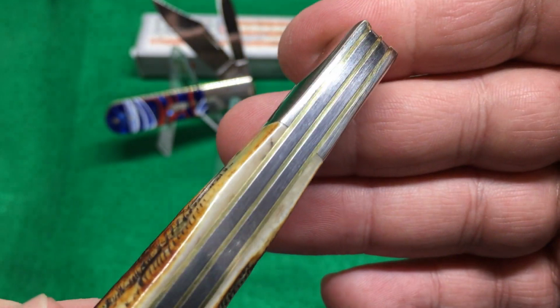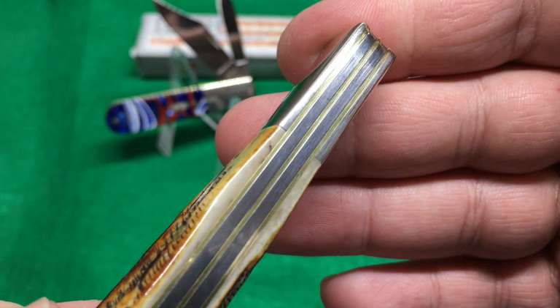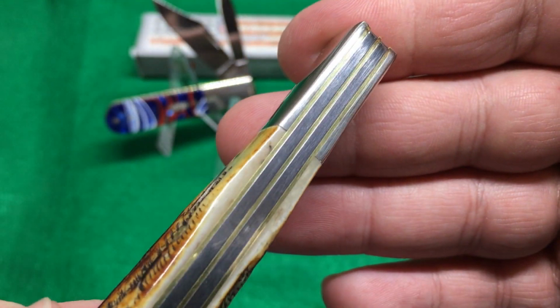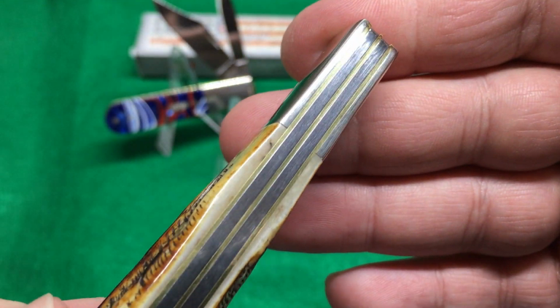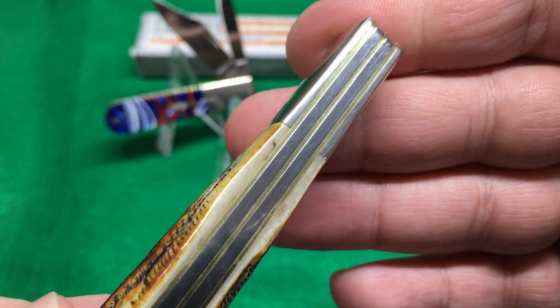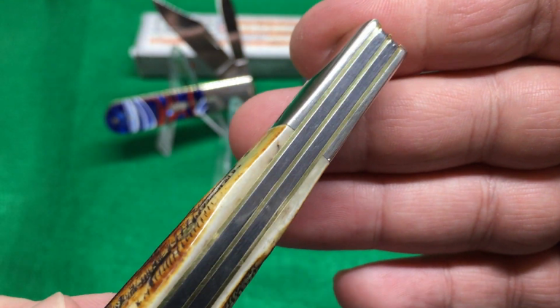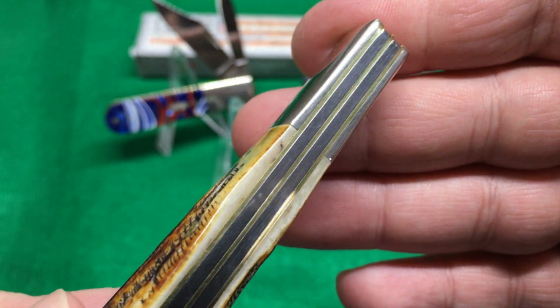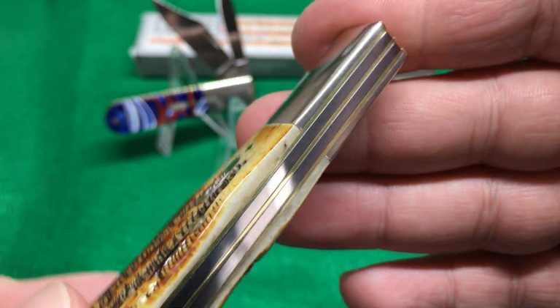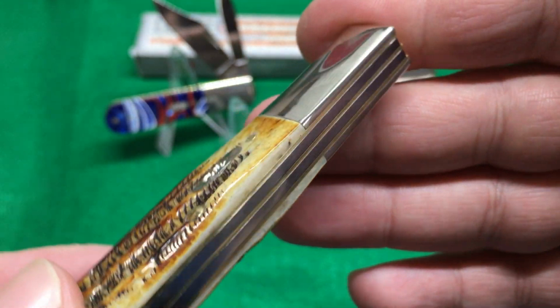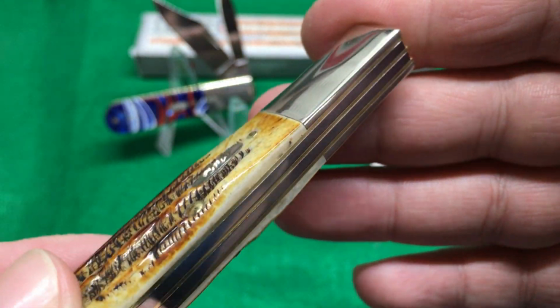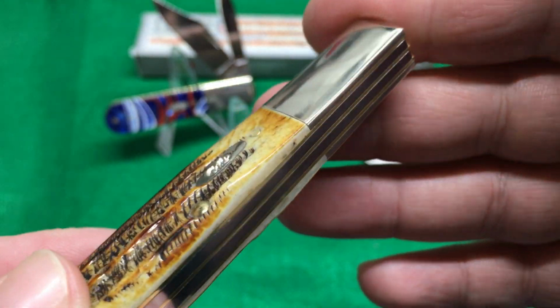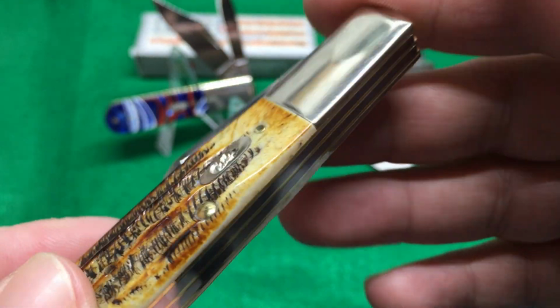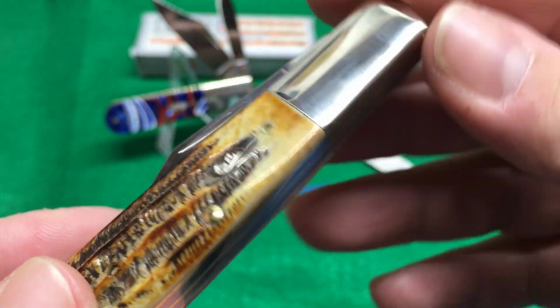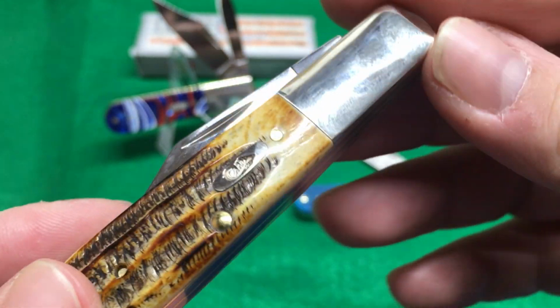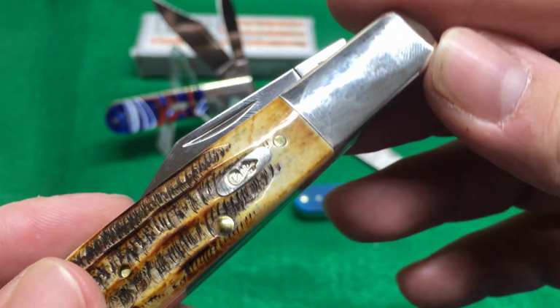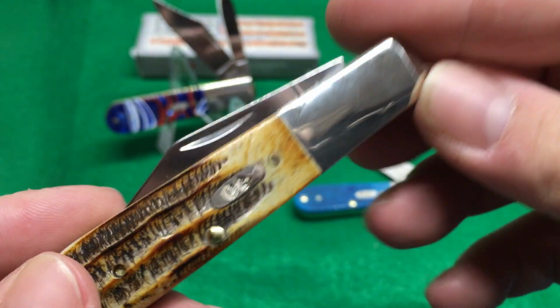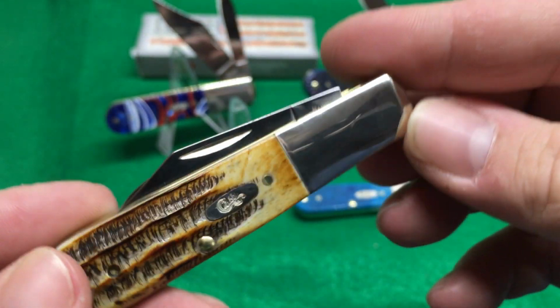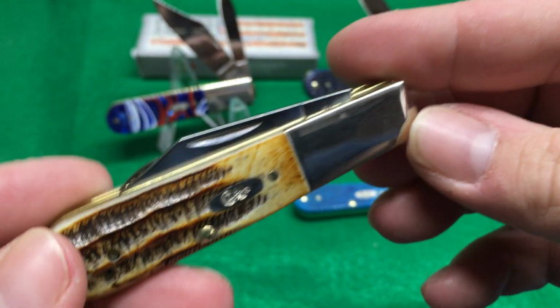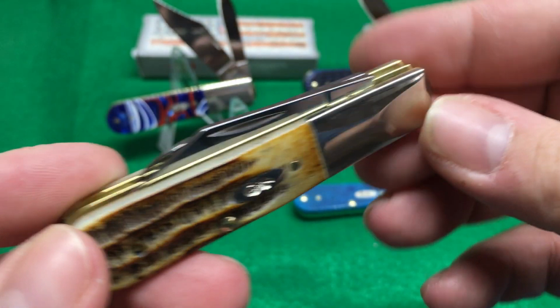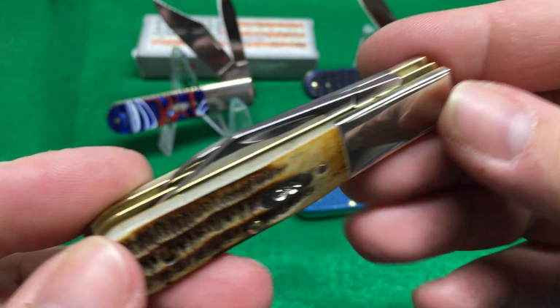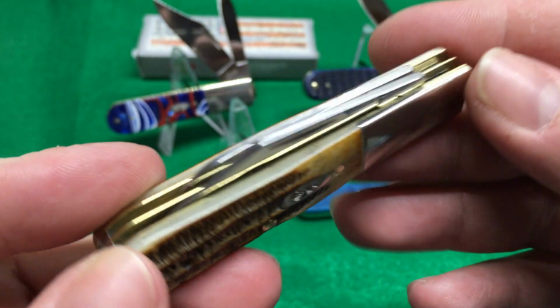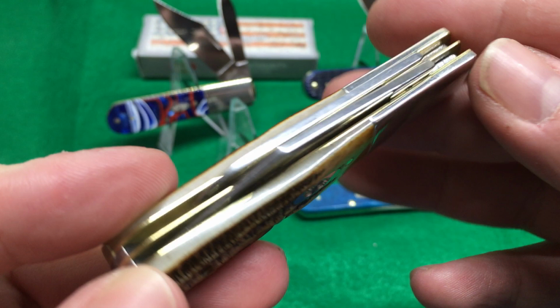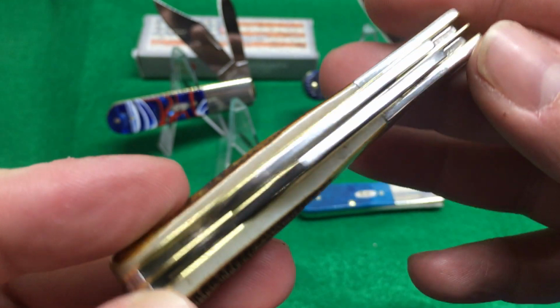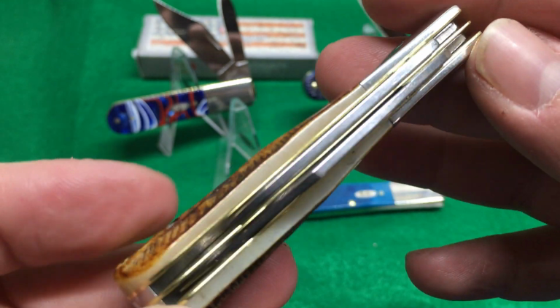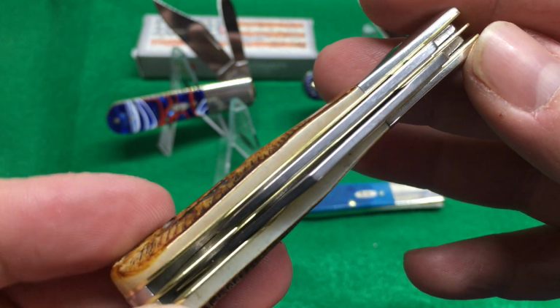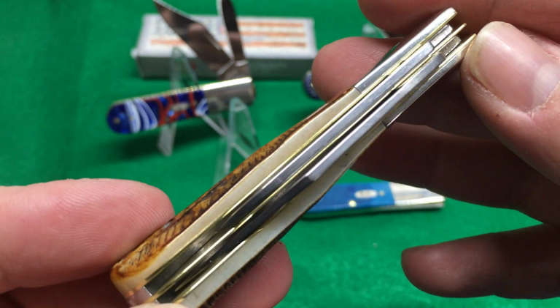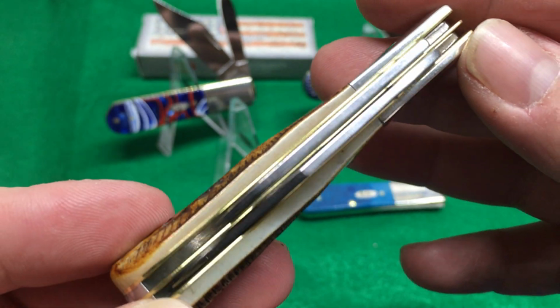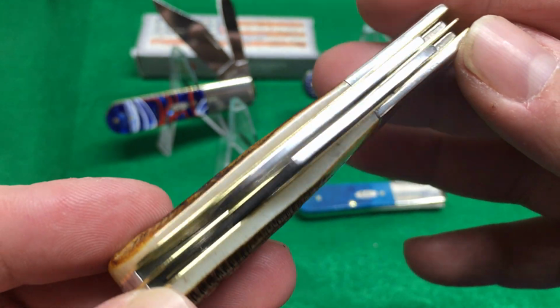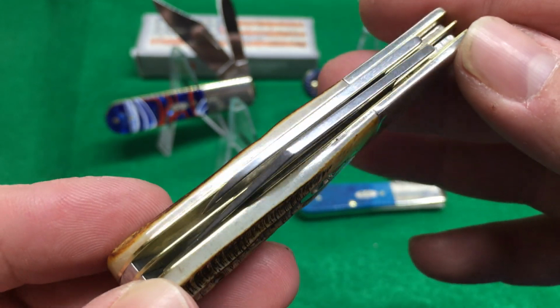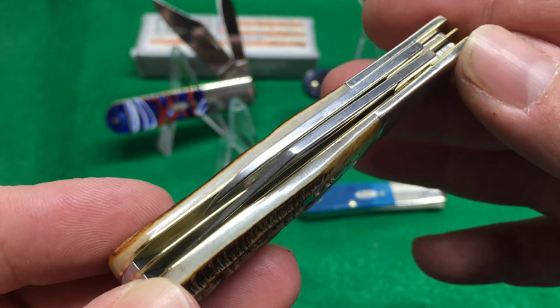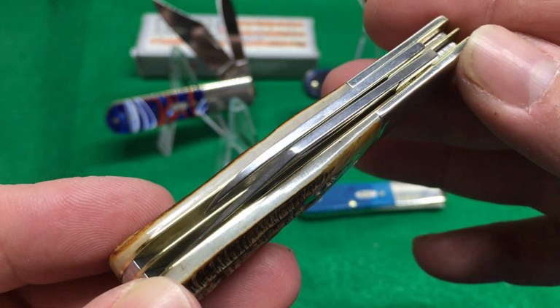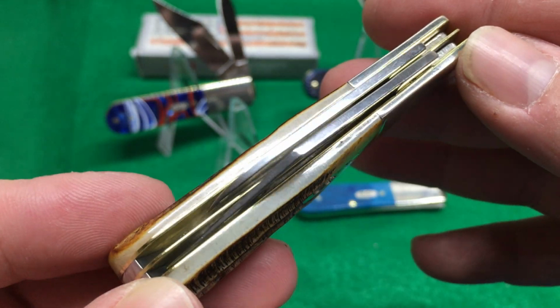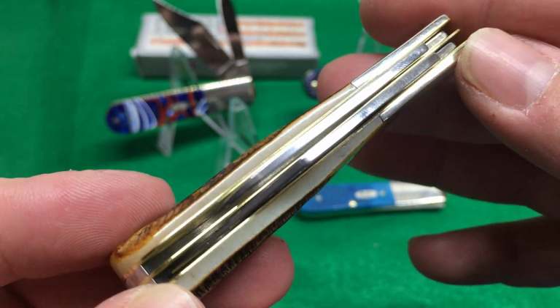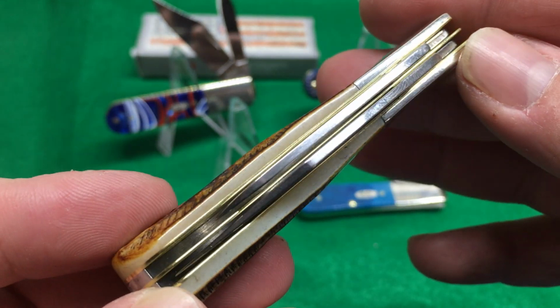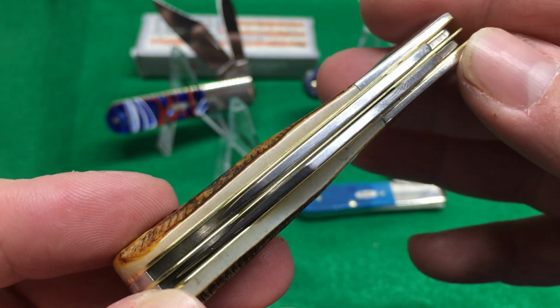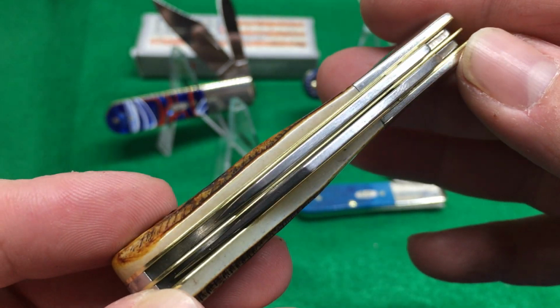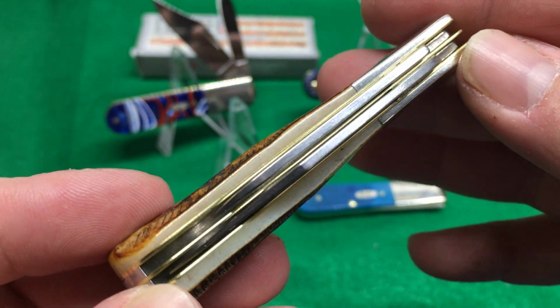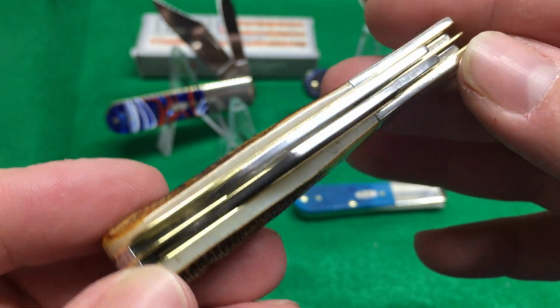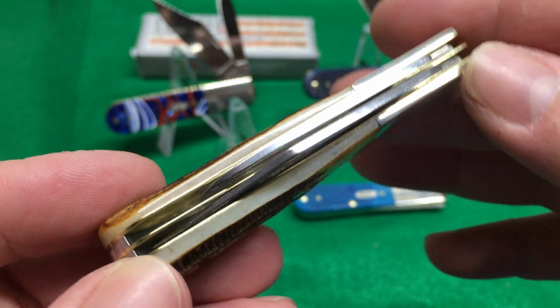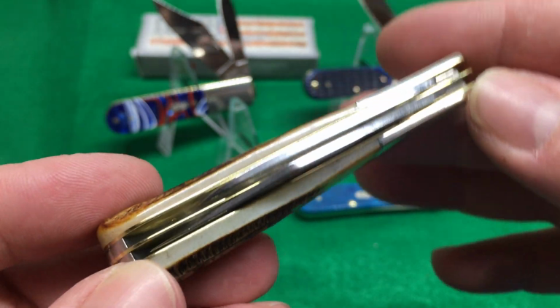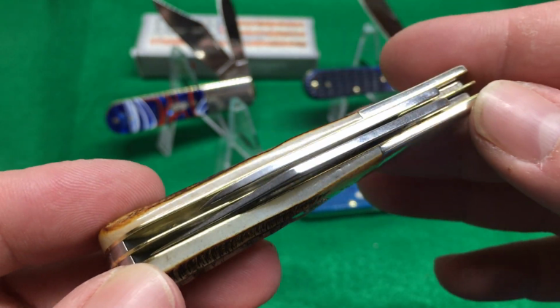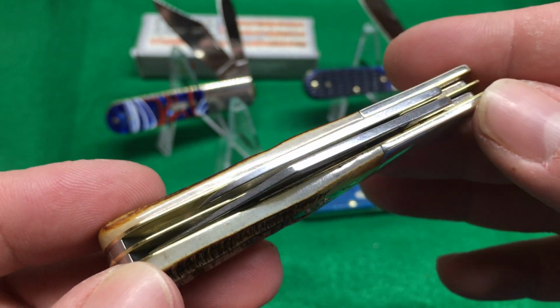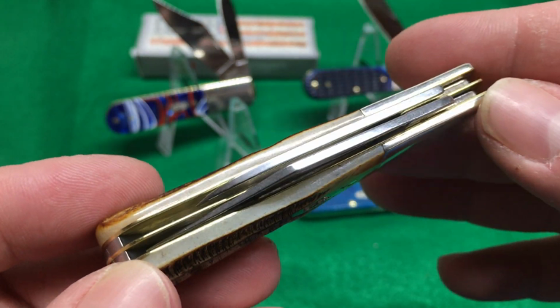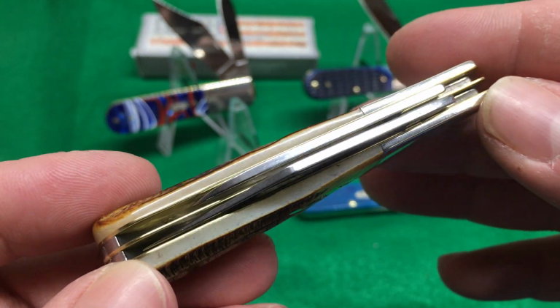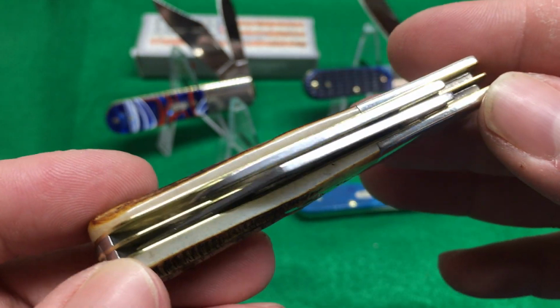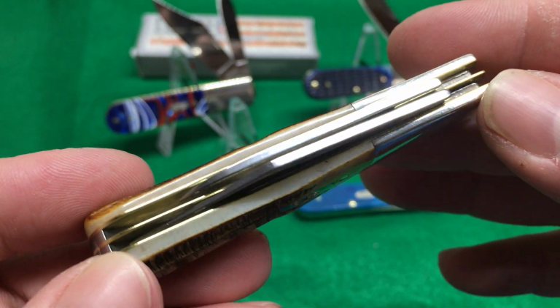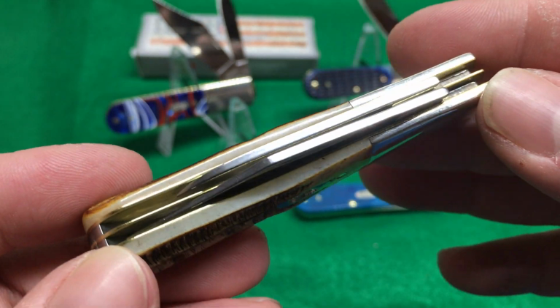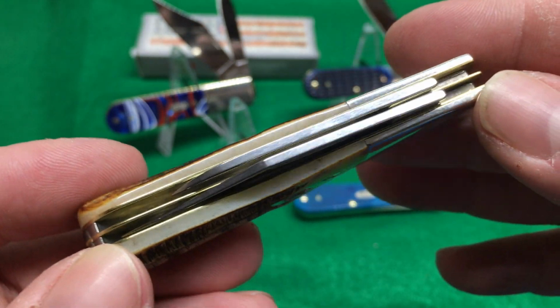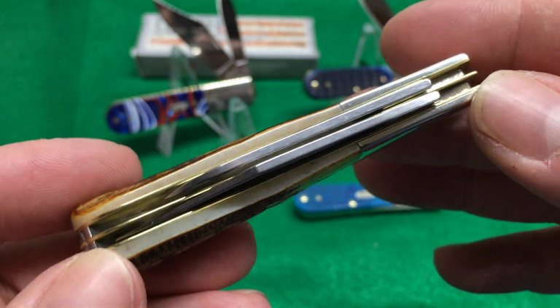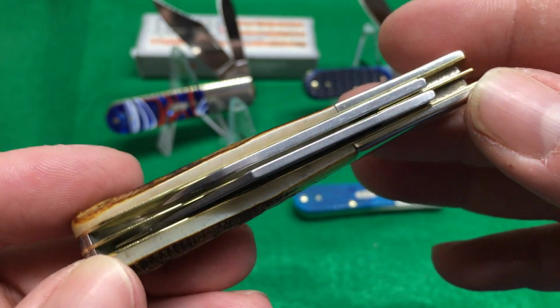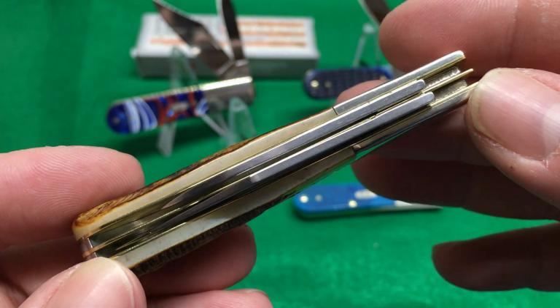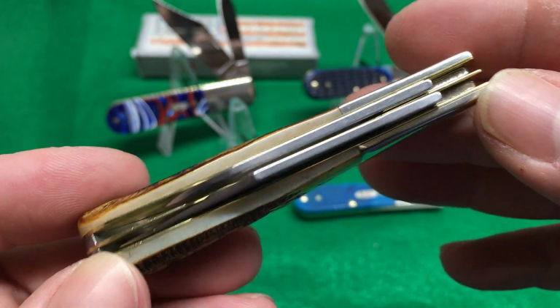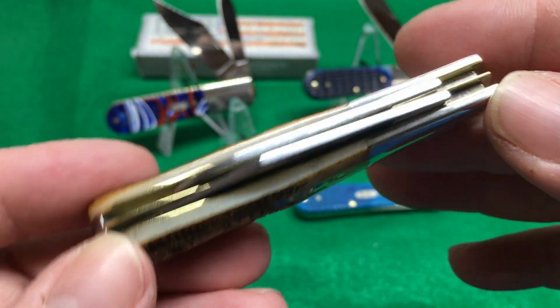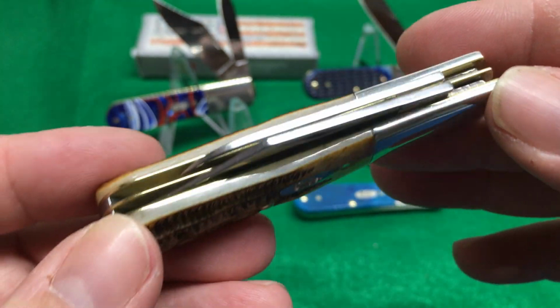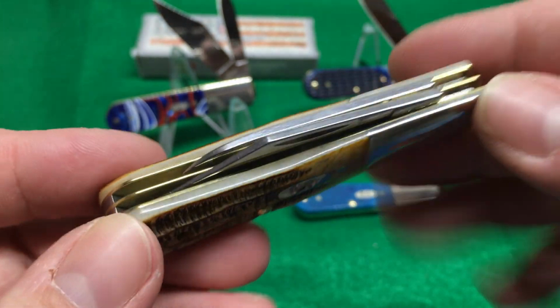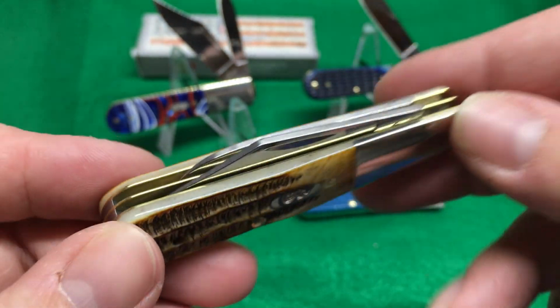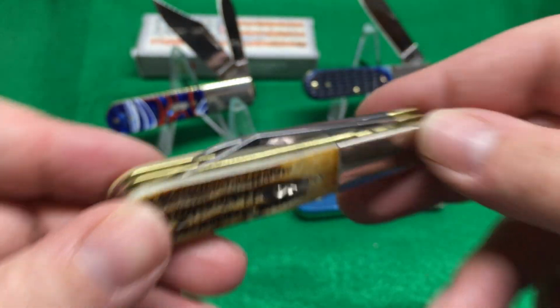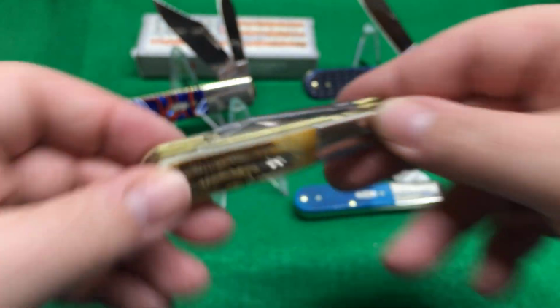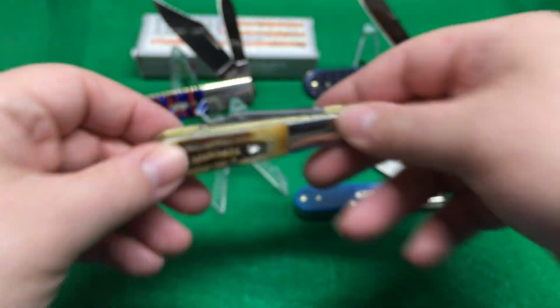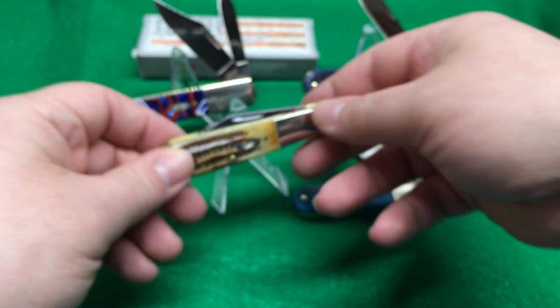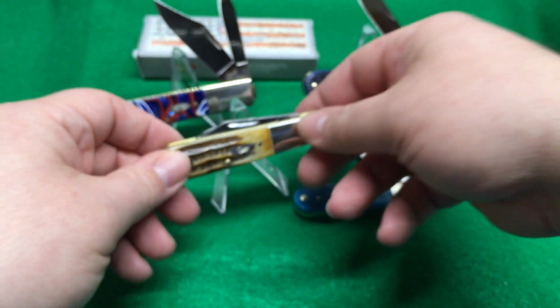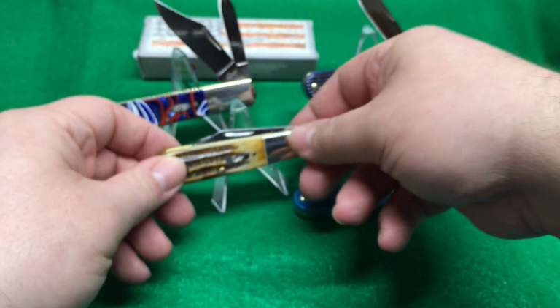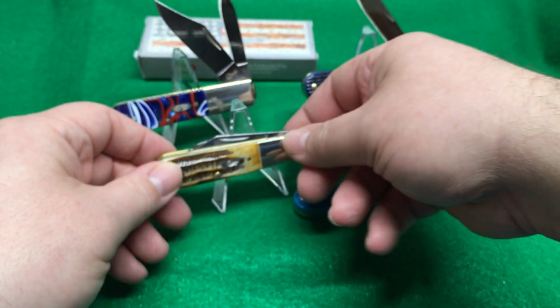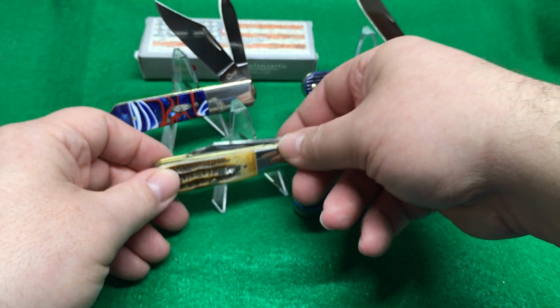I basically hand inspect these things before putting them on eBay, and if they're really nice I keep them.